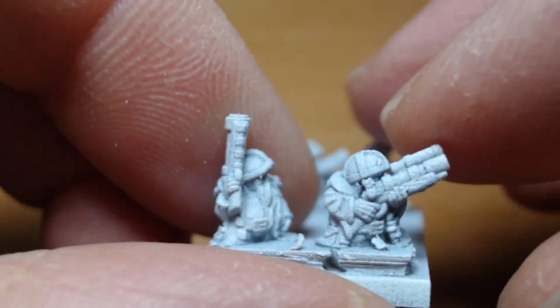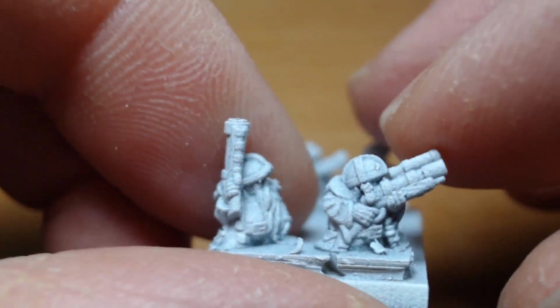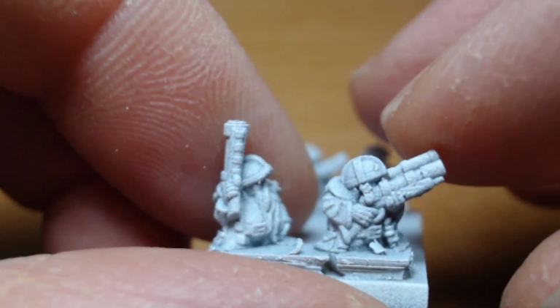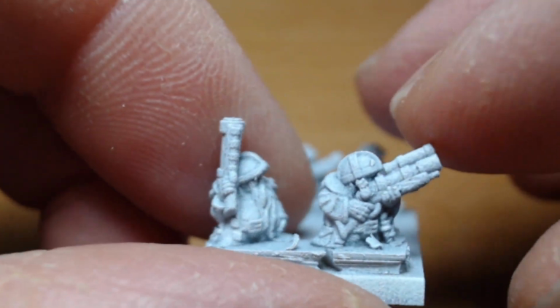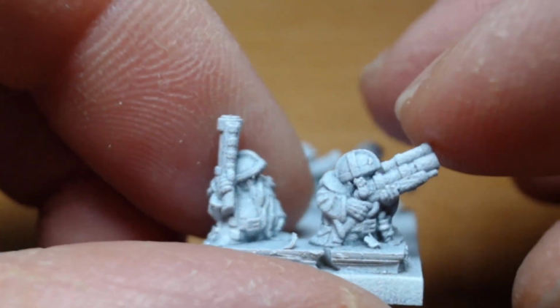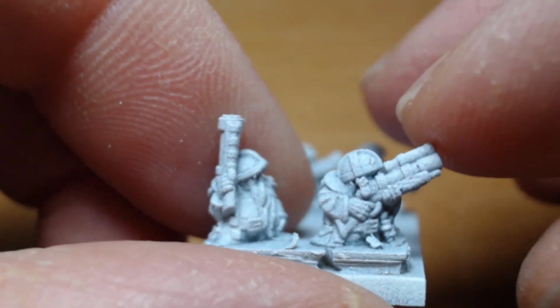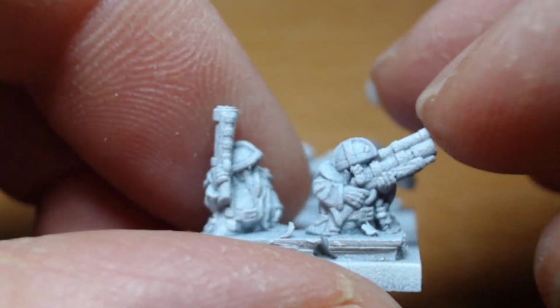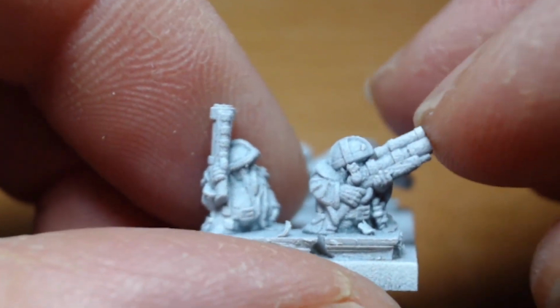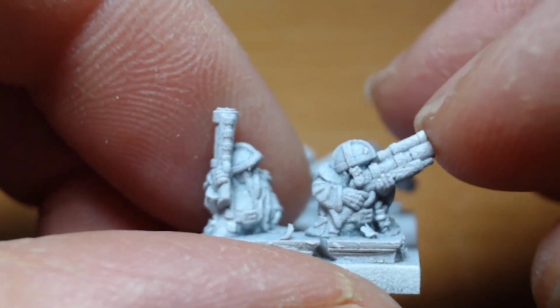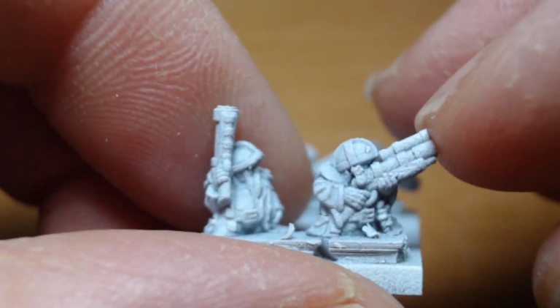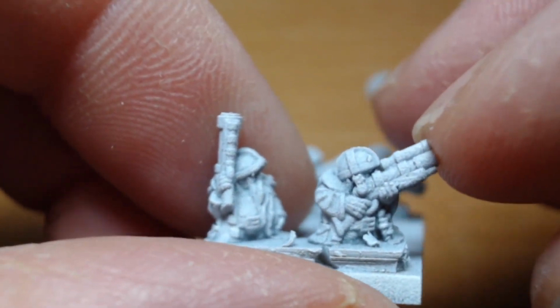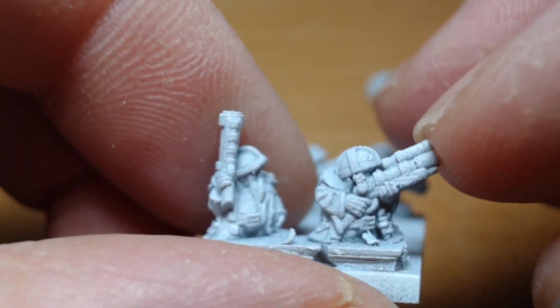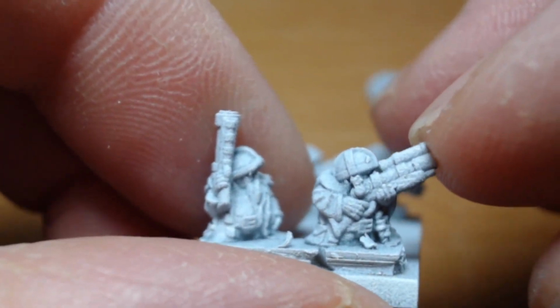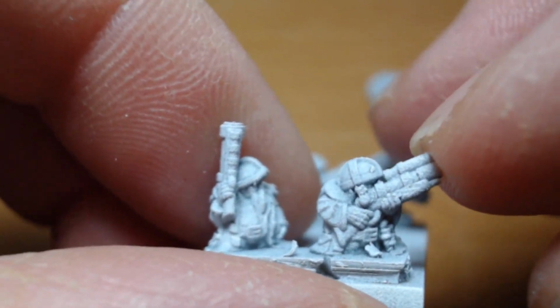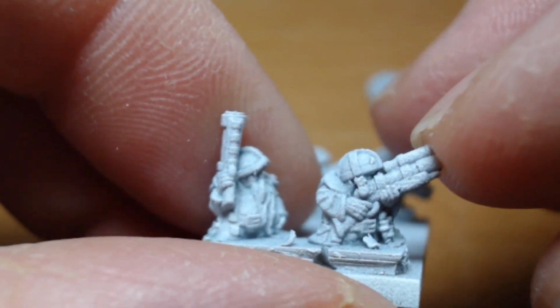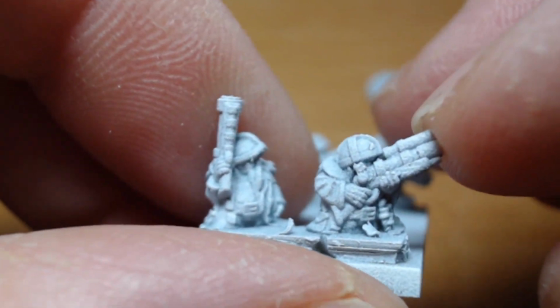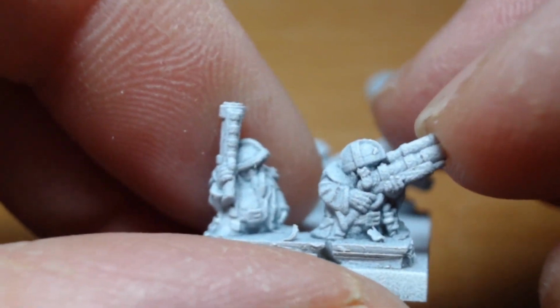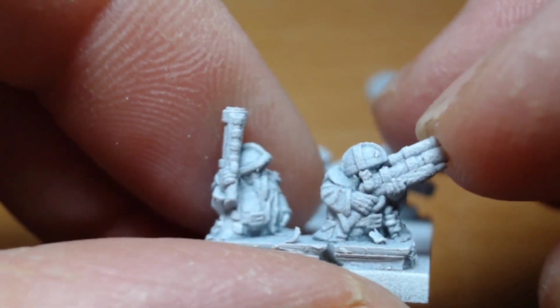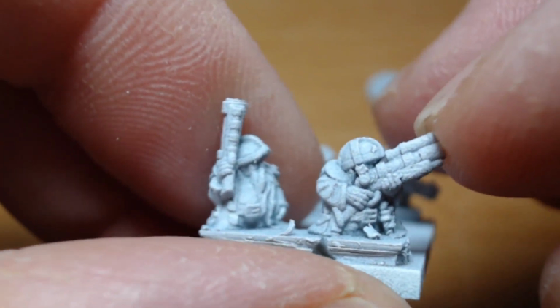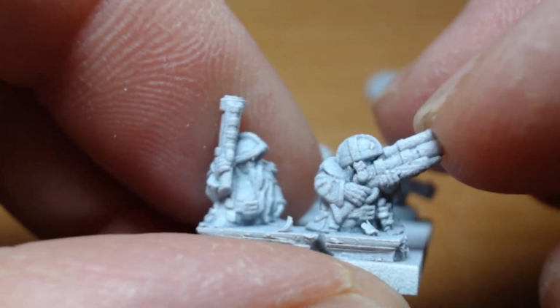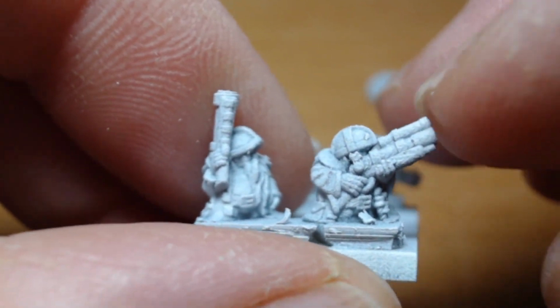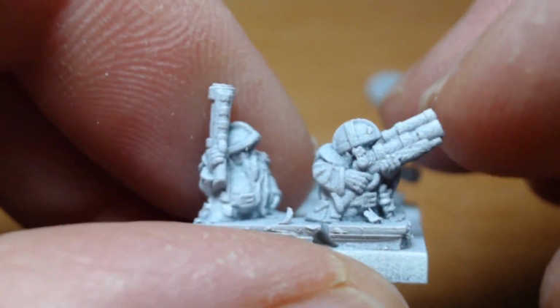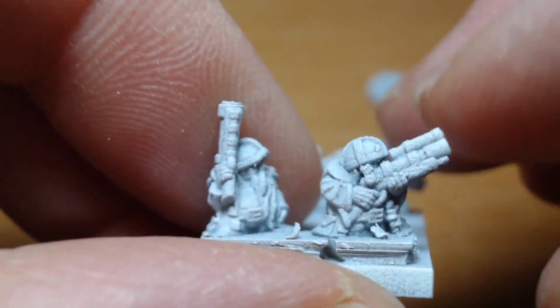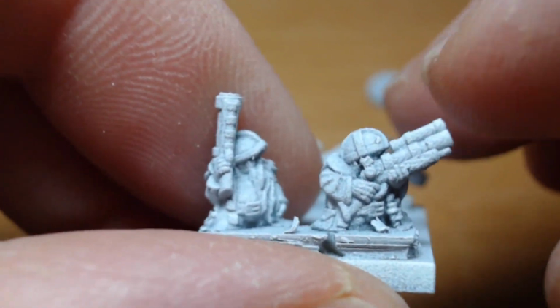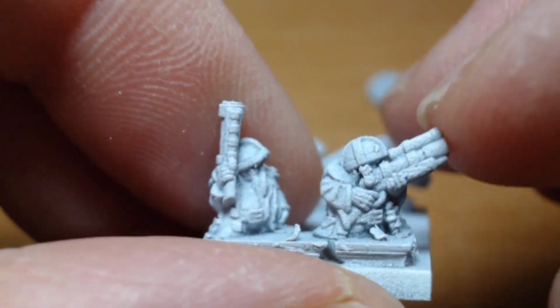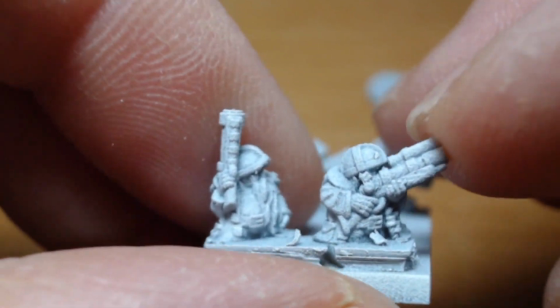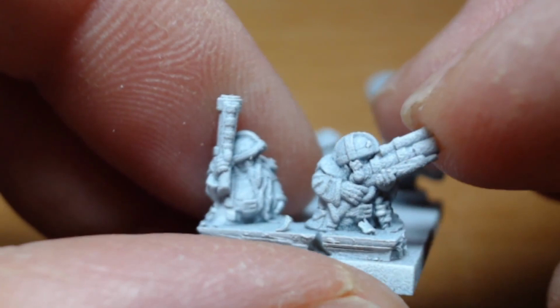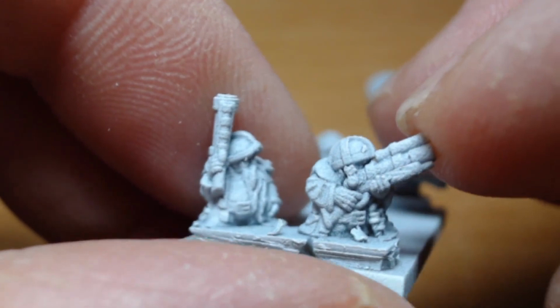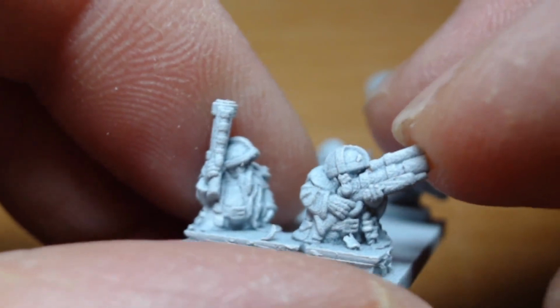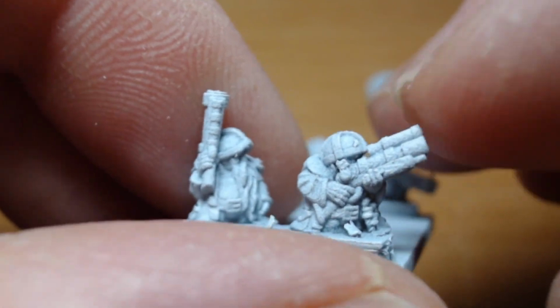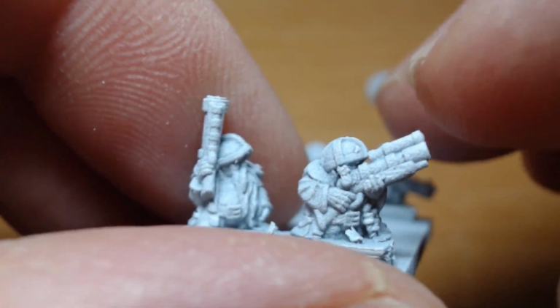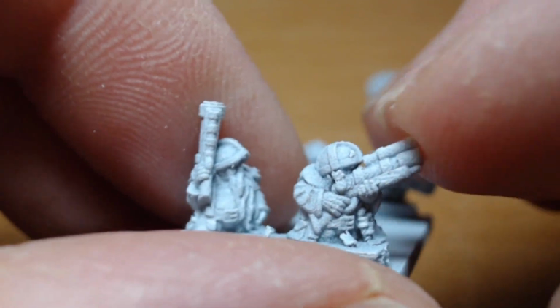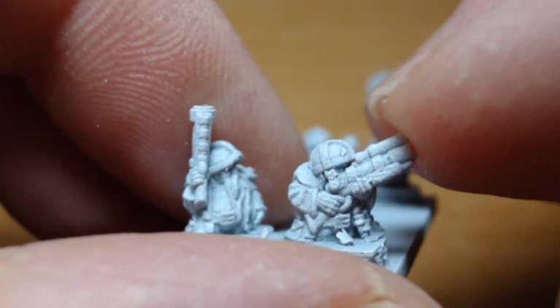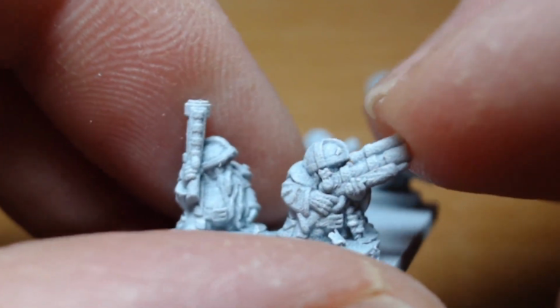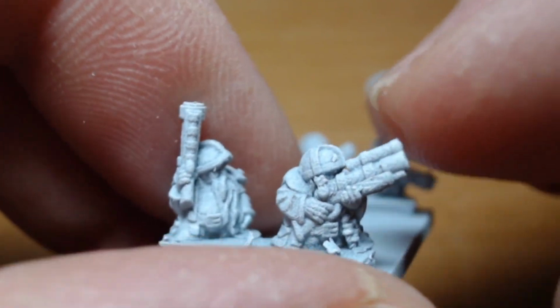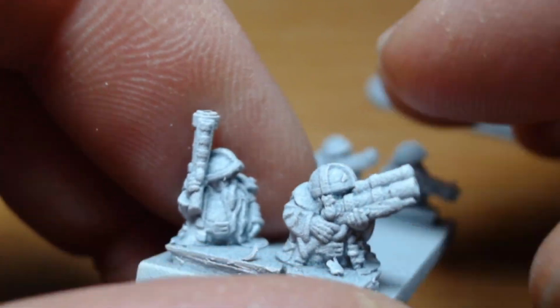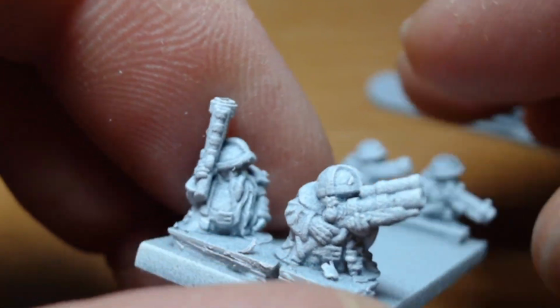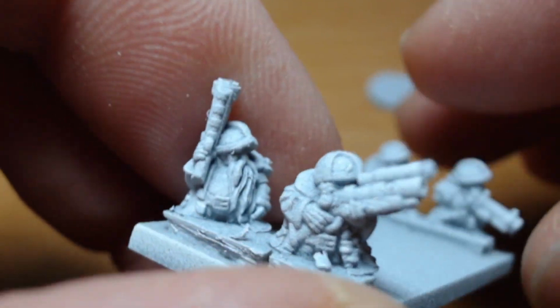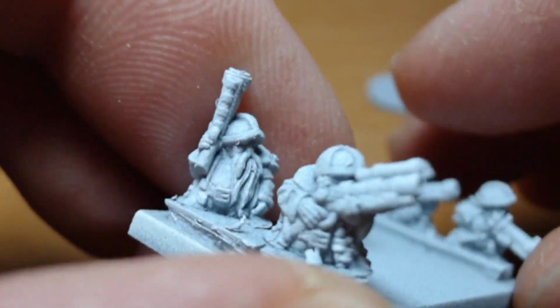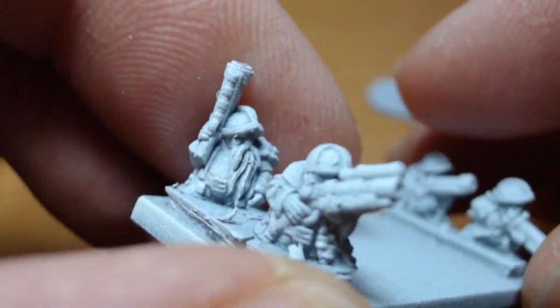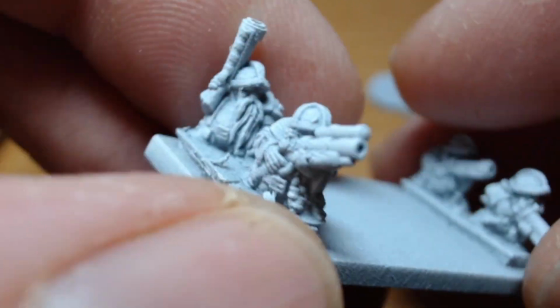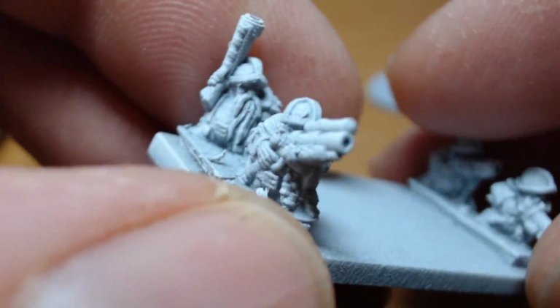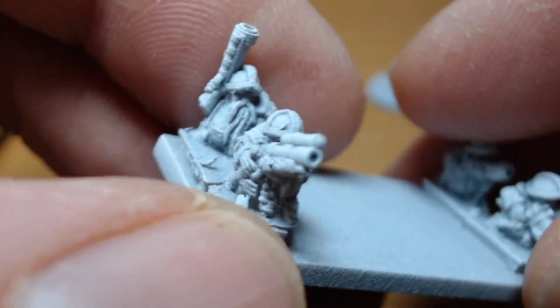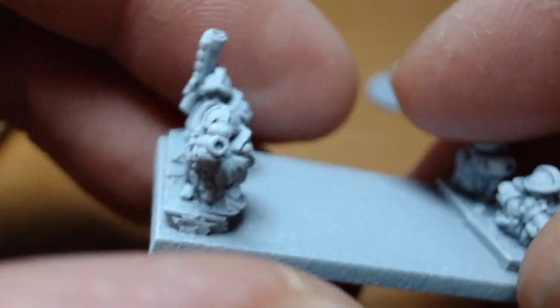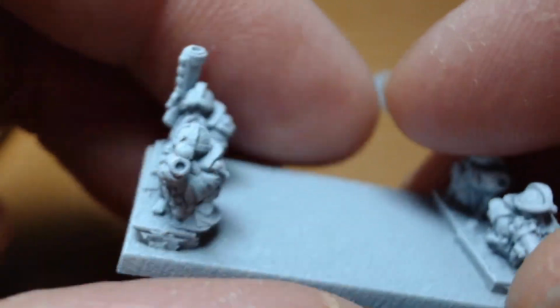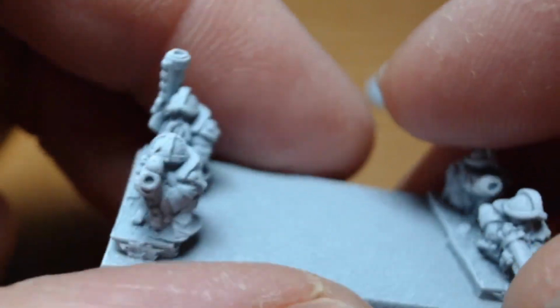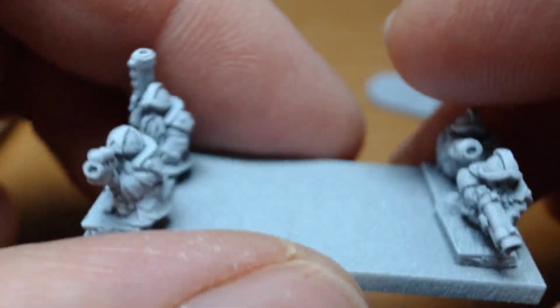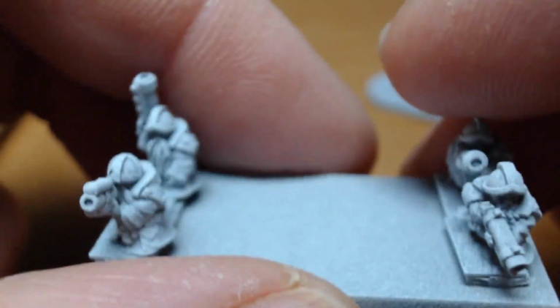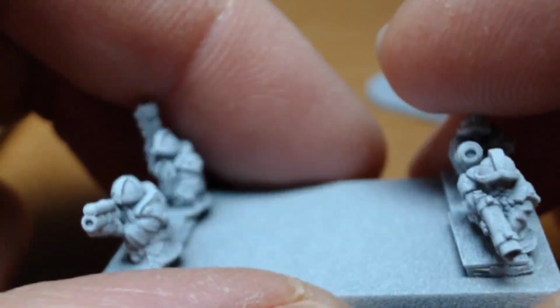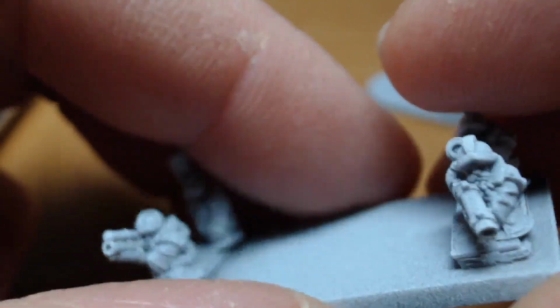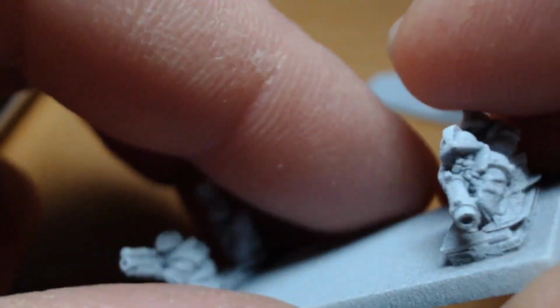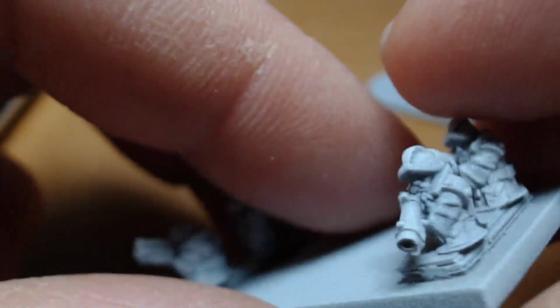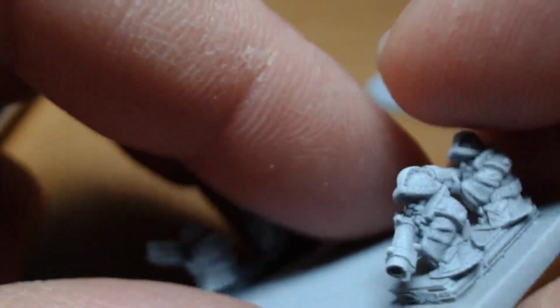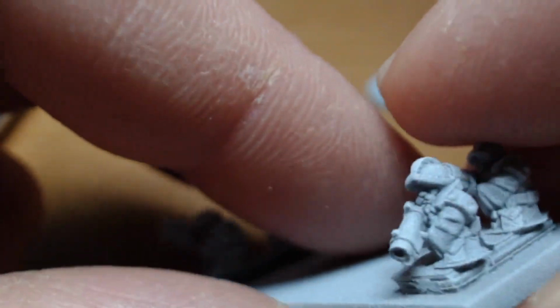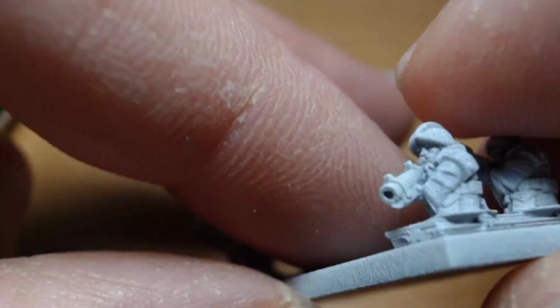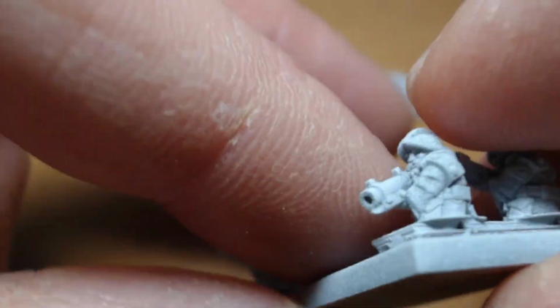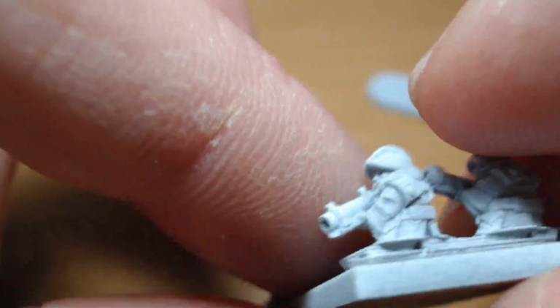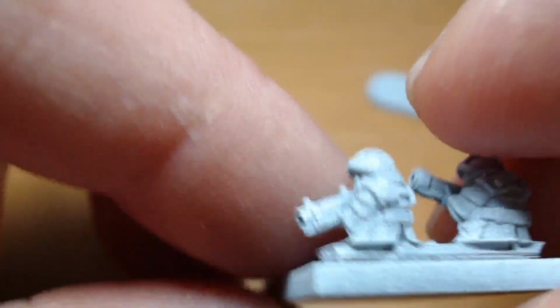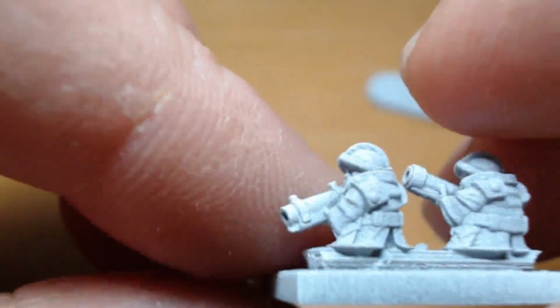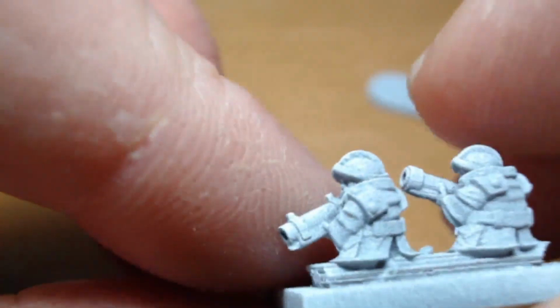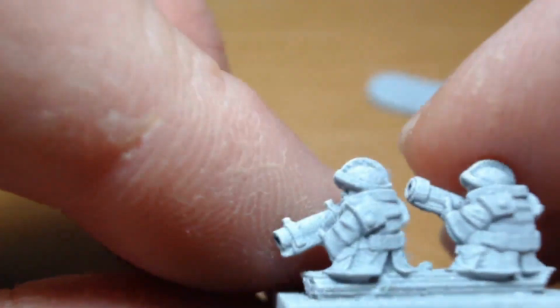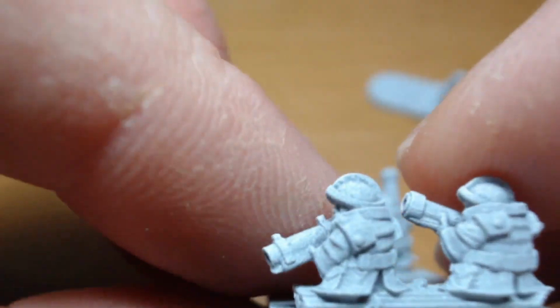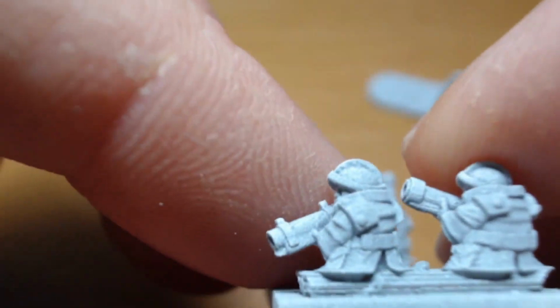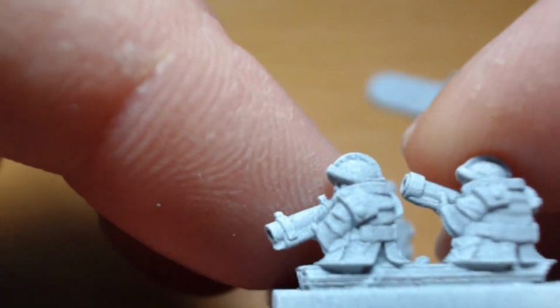These guys are handgunners really. I can't remember — John Gunners, I think he calls them. So handgunners and rangers, we're going to look at.